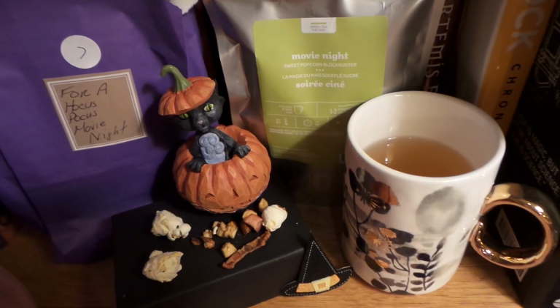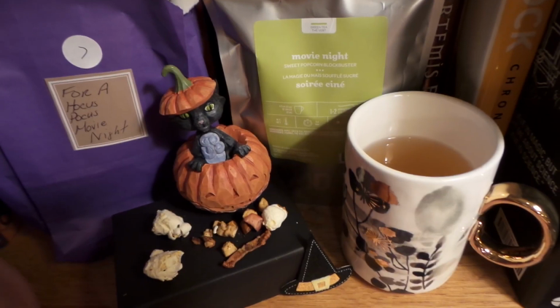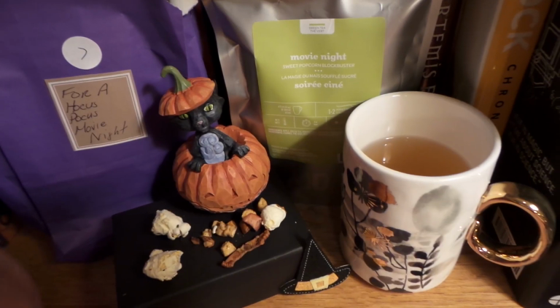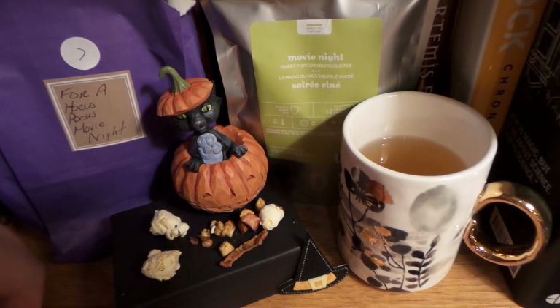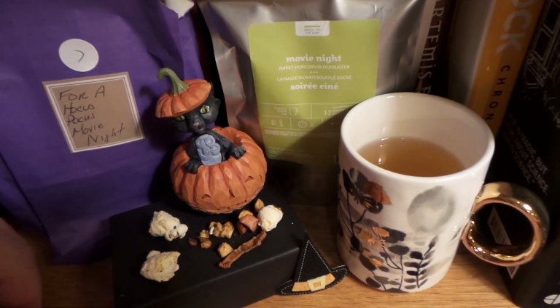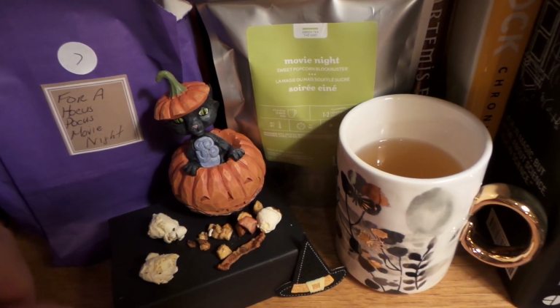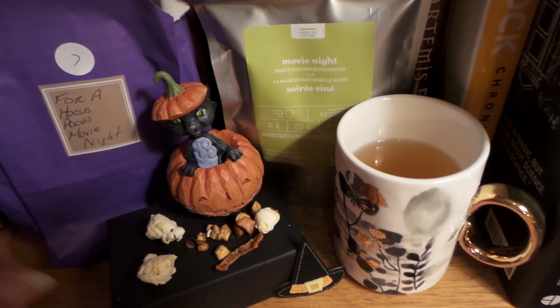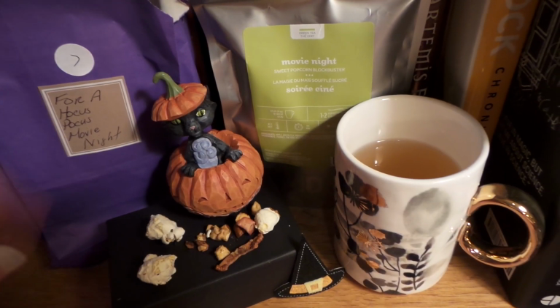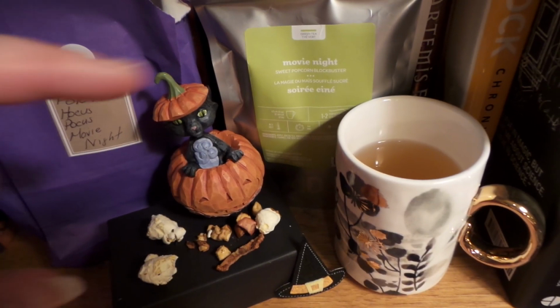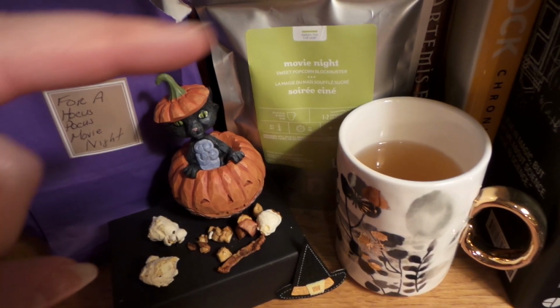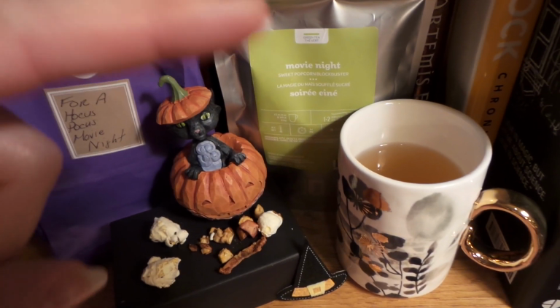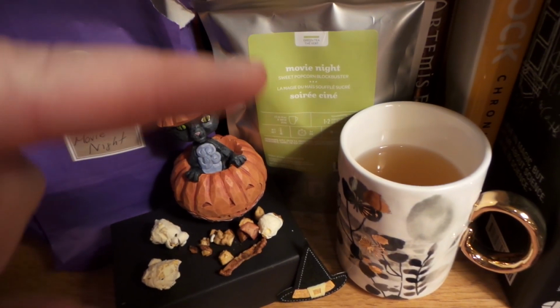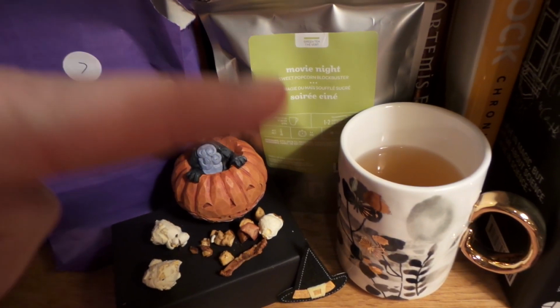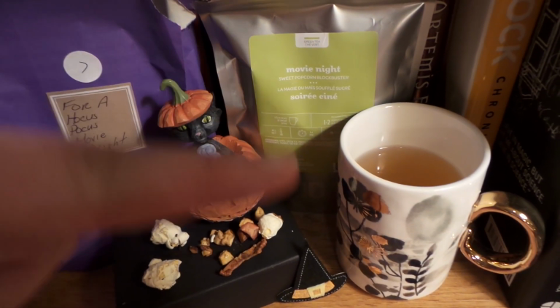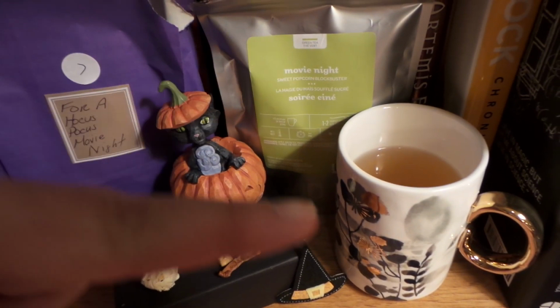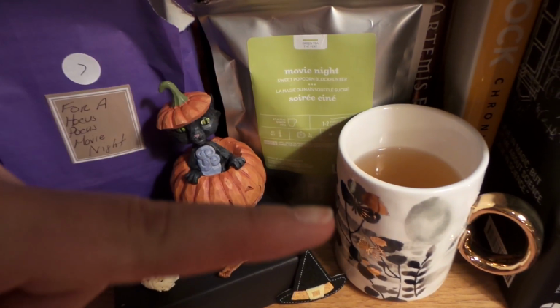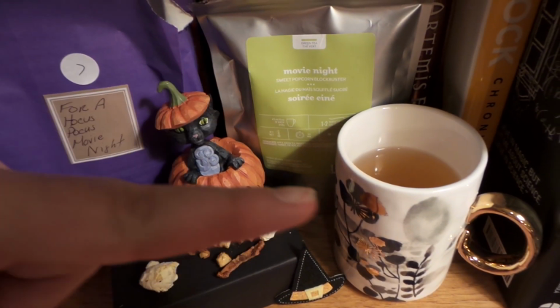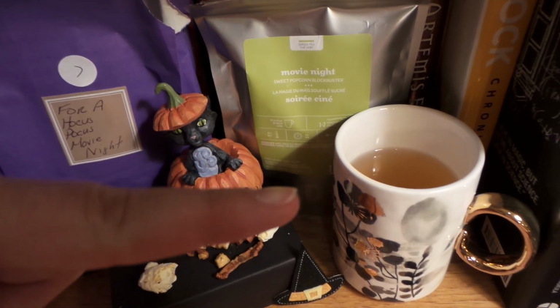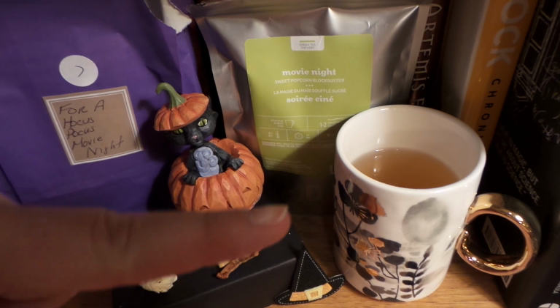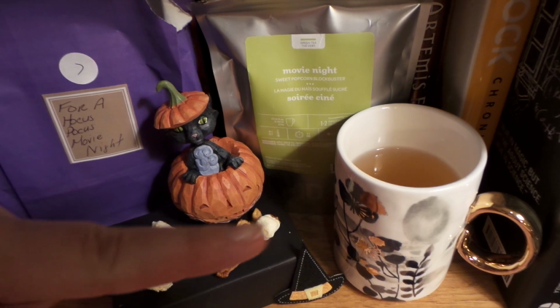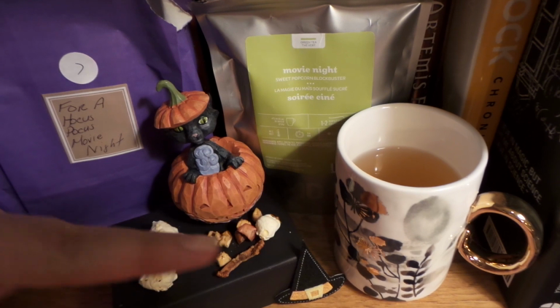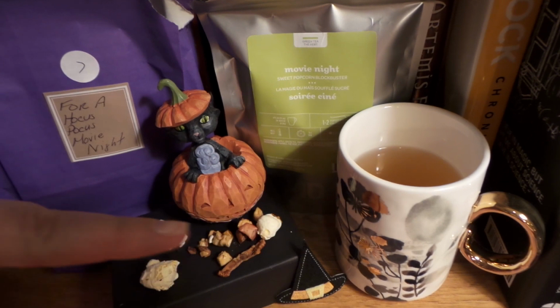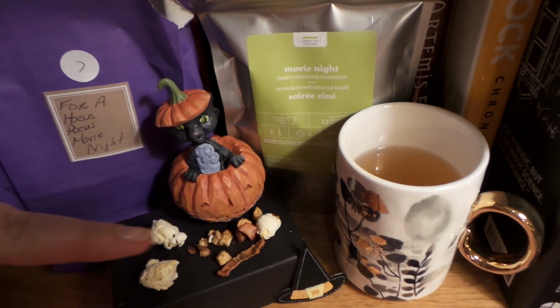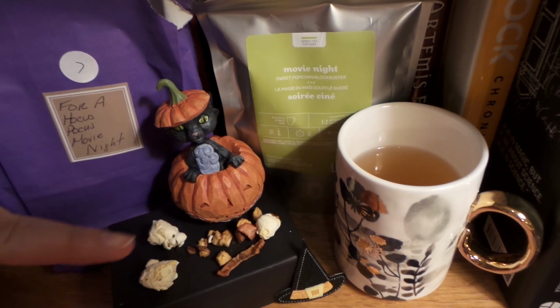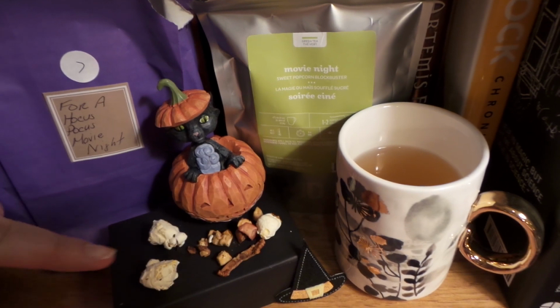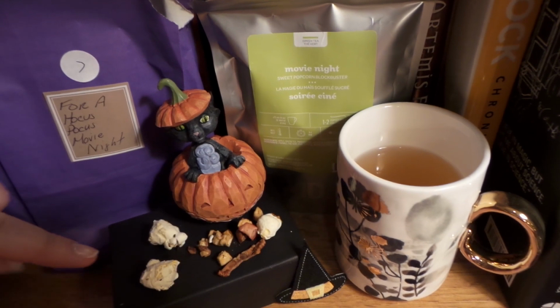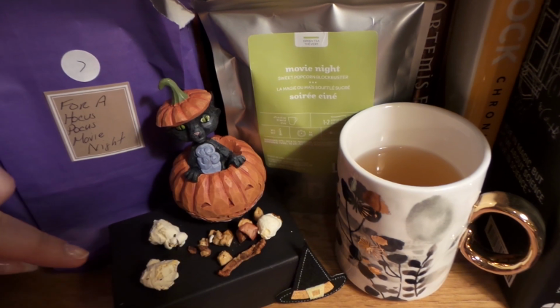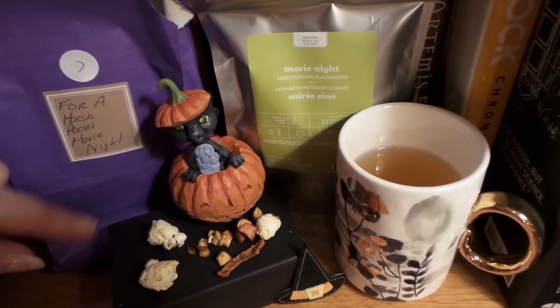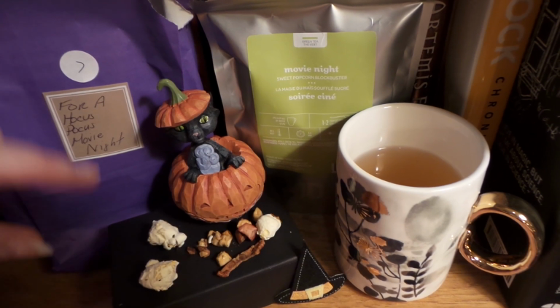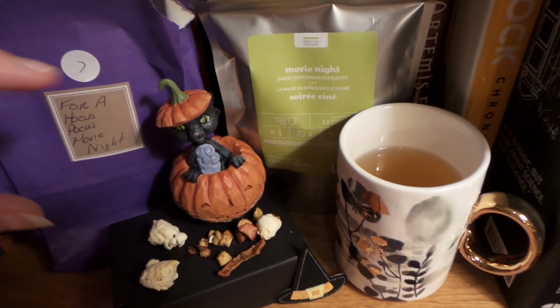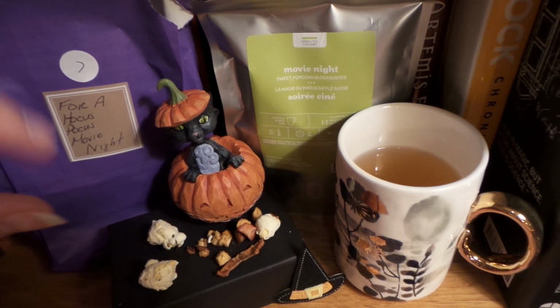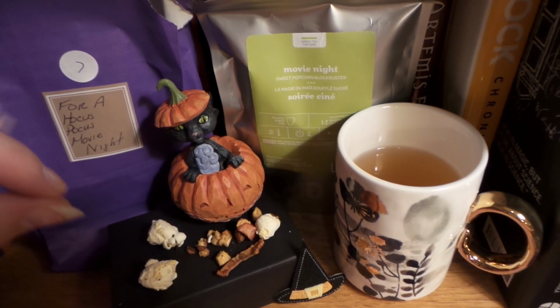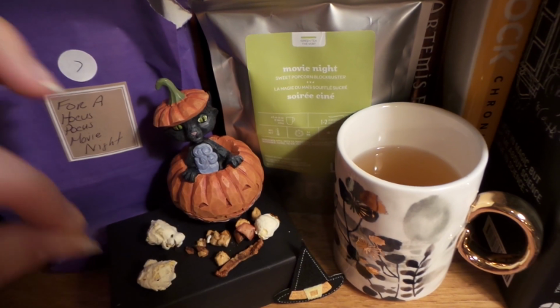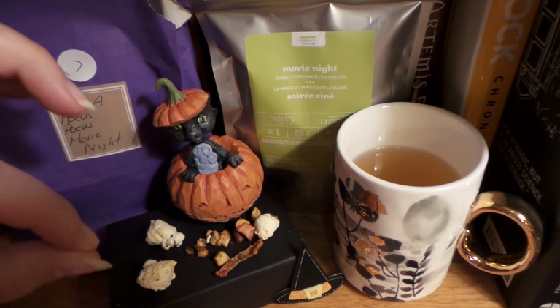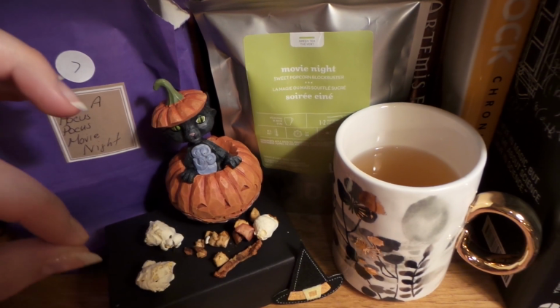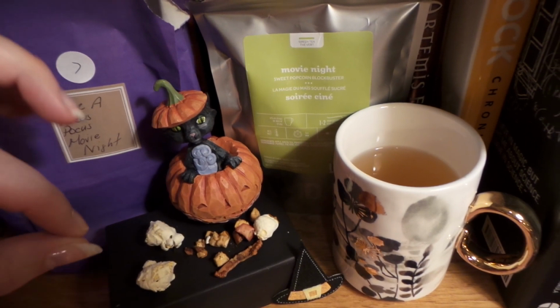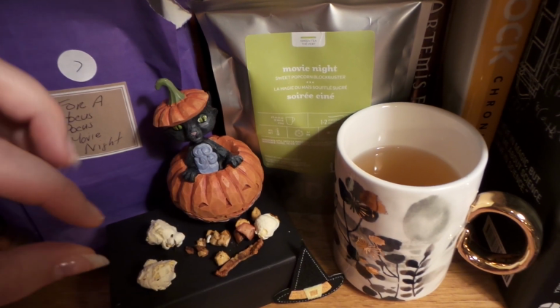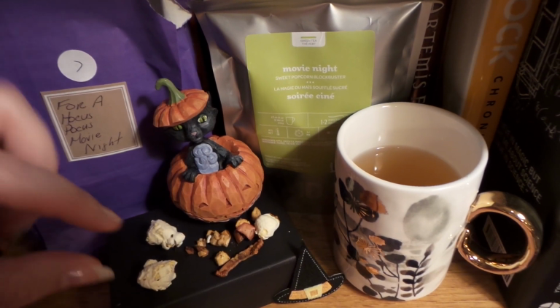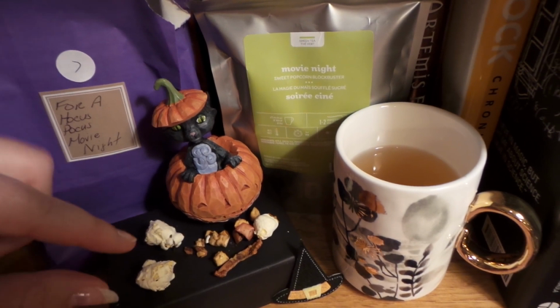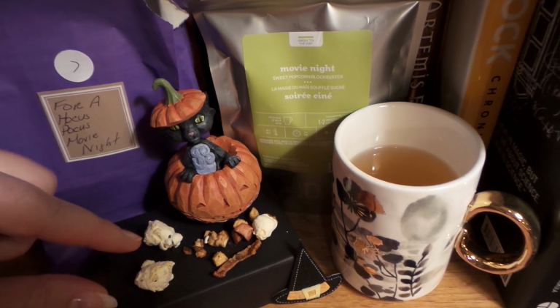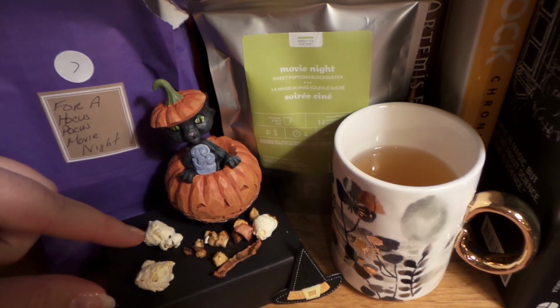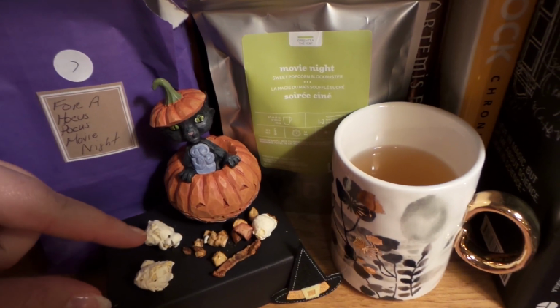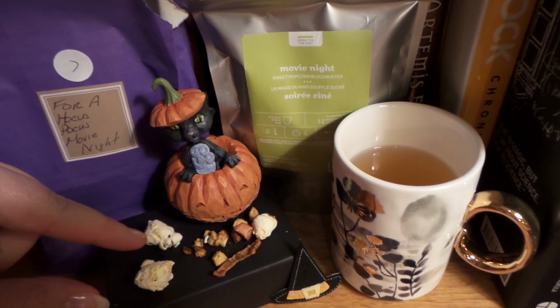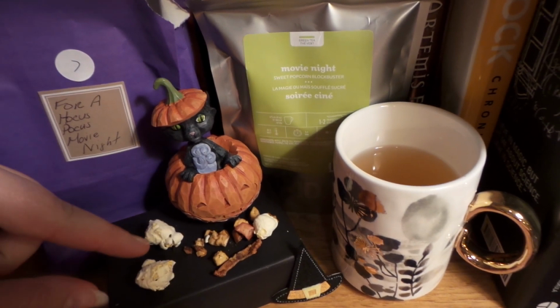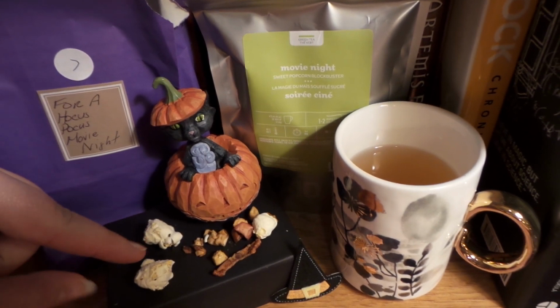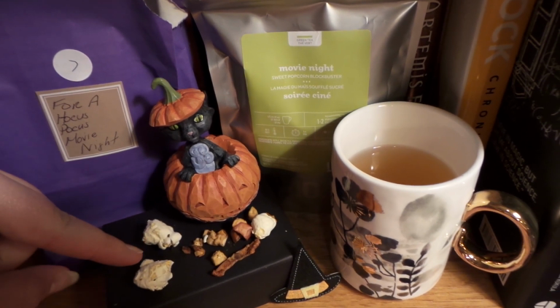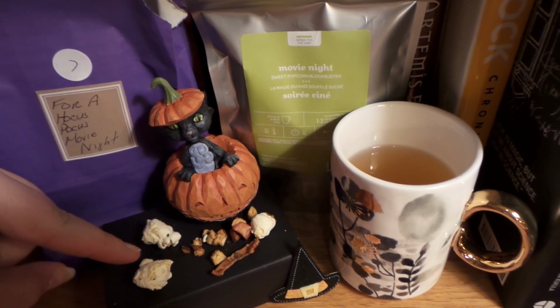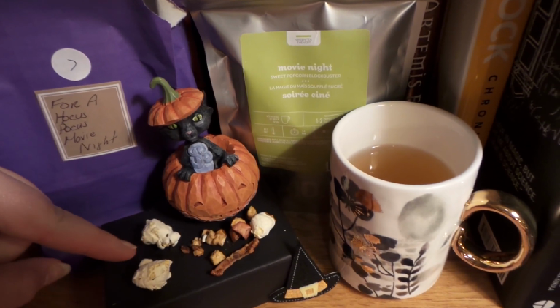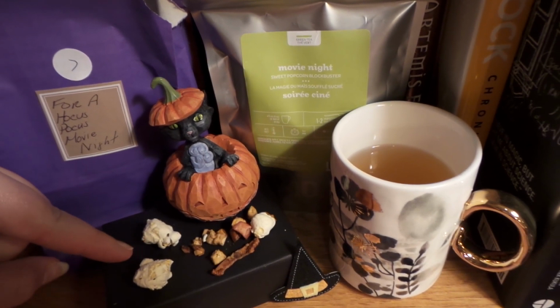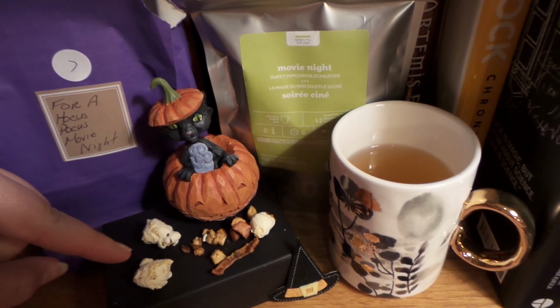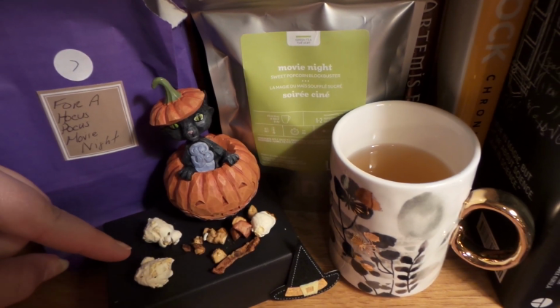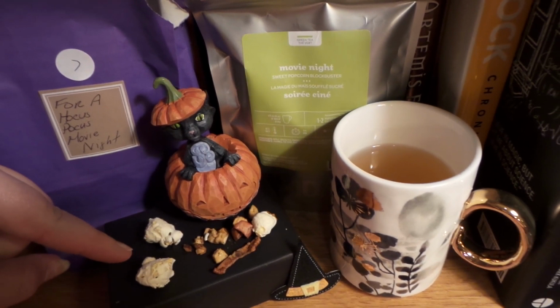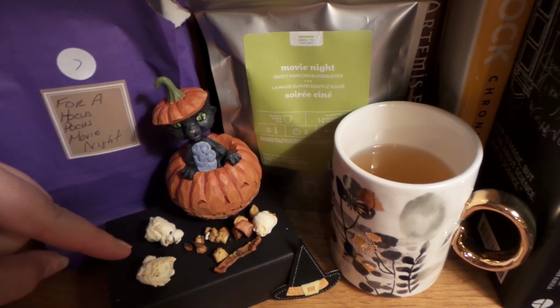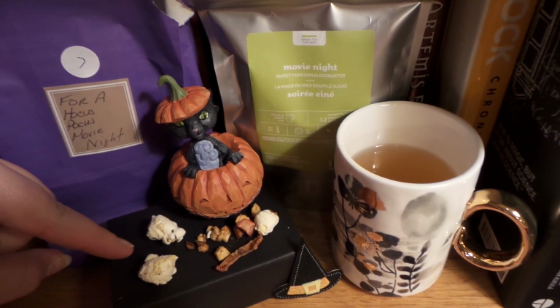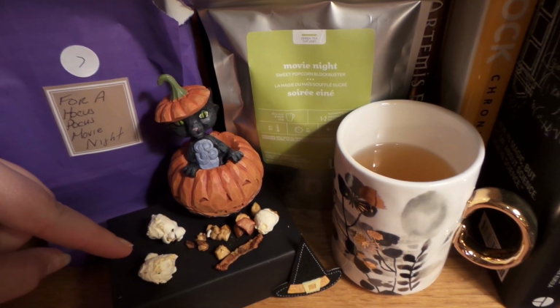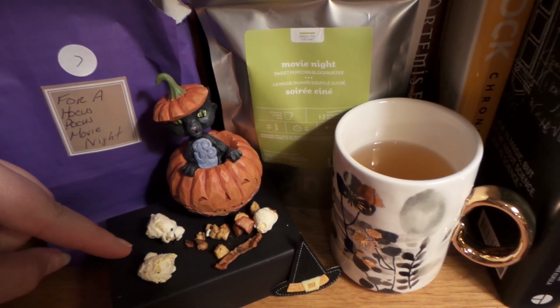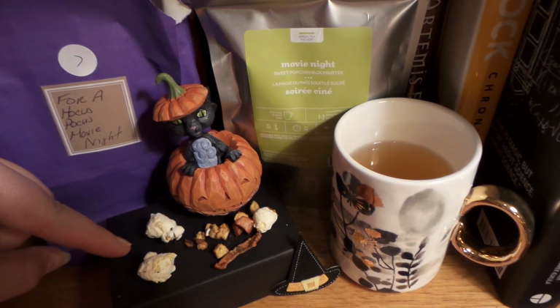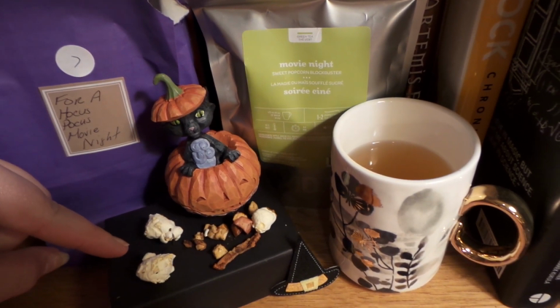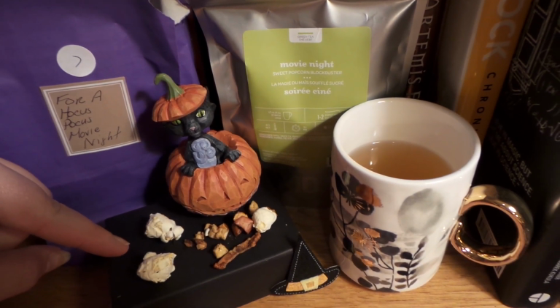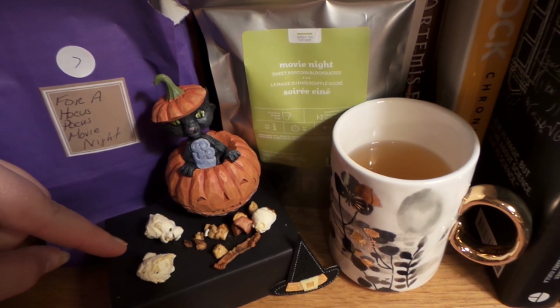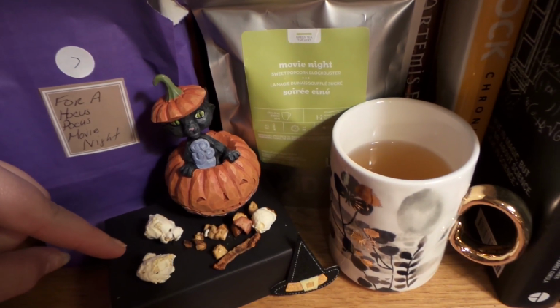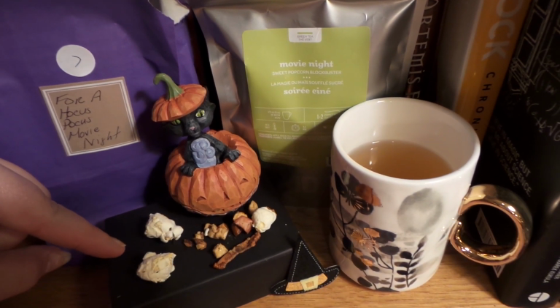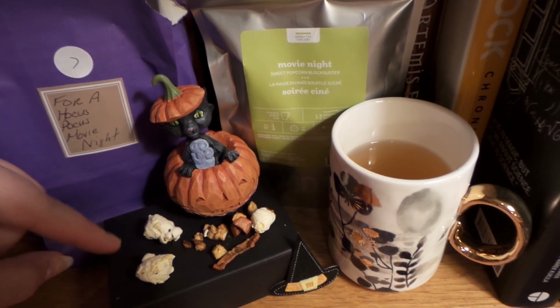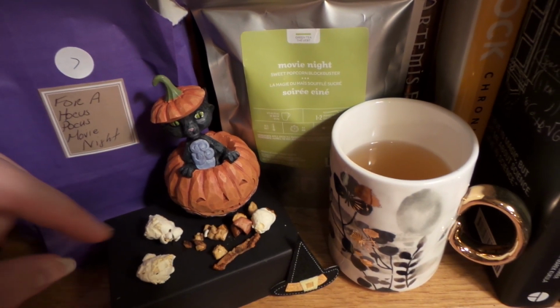PS Diva — I made the tea! Oh my gosh, it's so good. It went great with Hocus Pocus, and oh my gosh — it has popcorn in it! So cool.